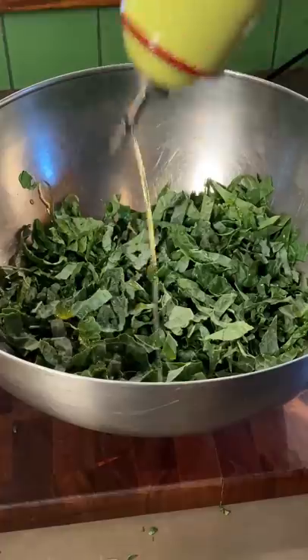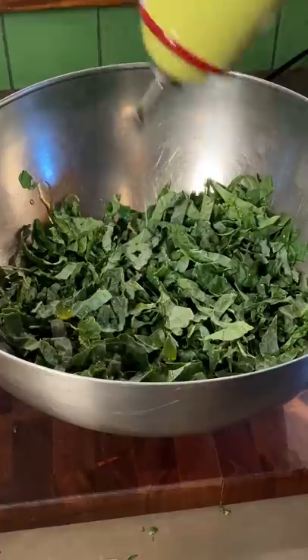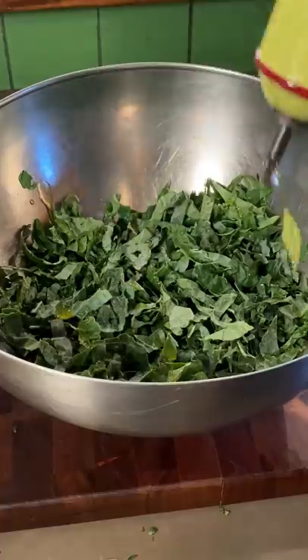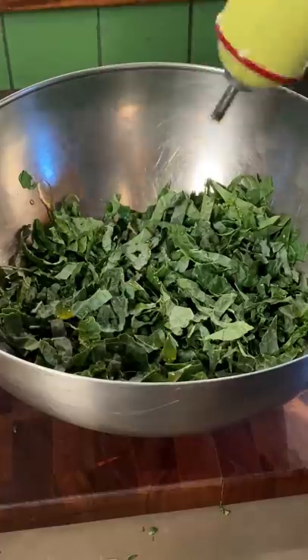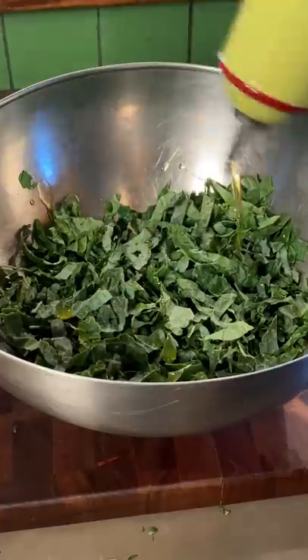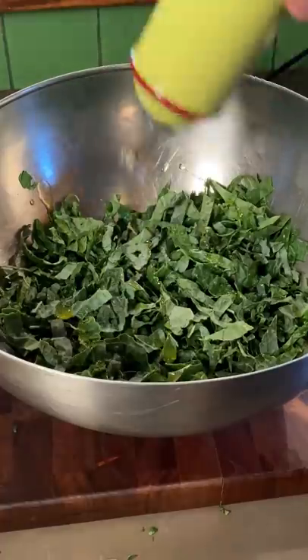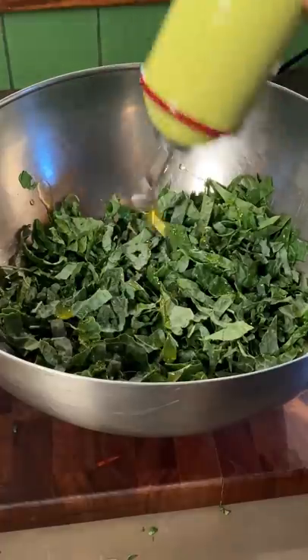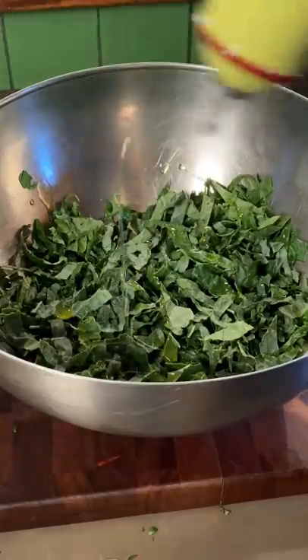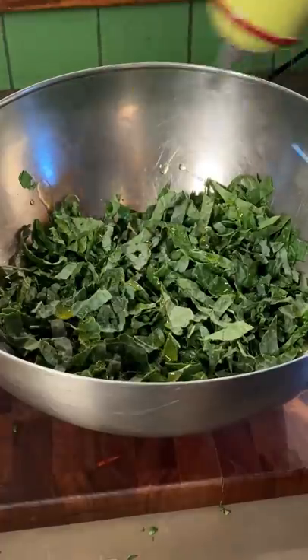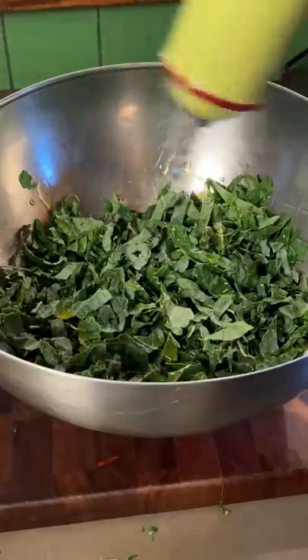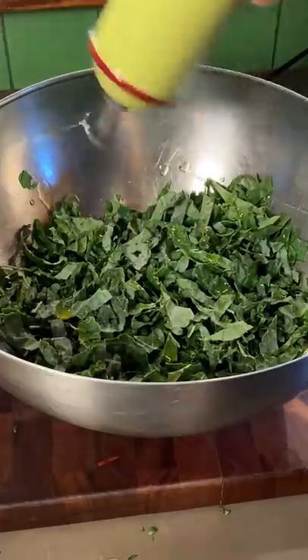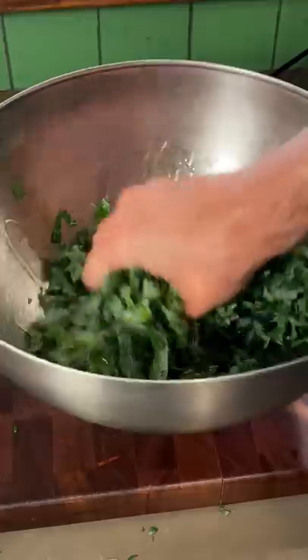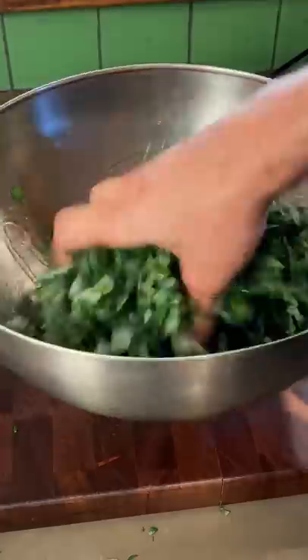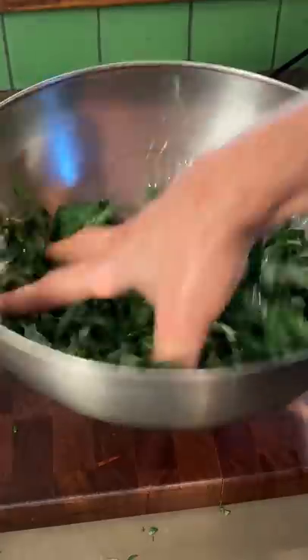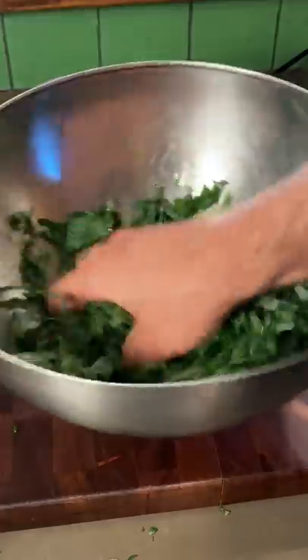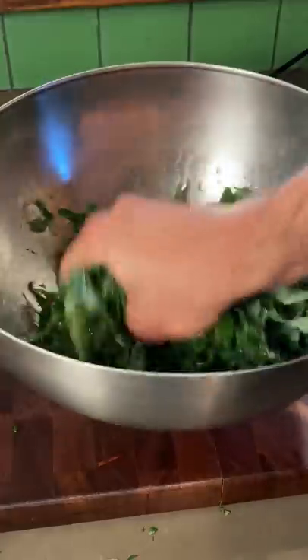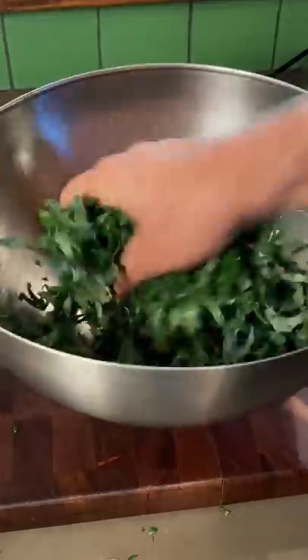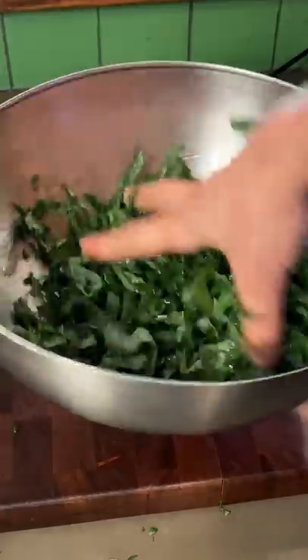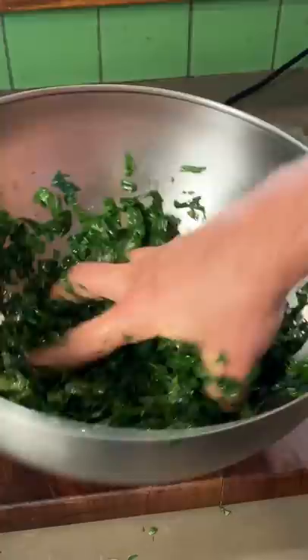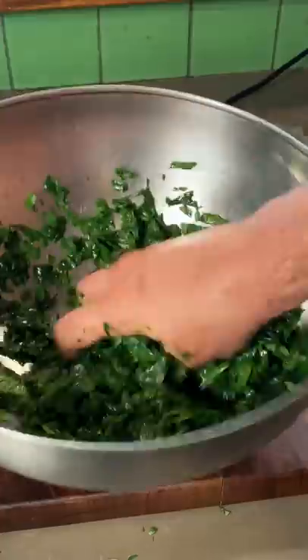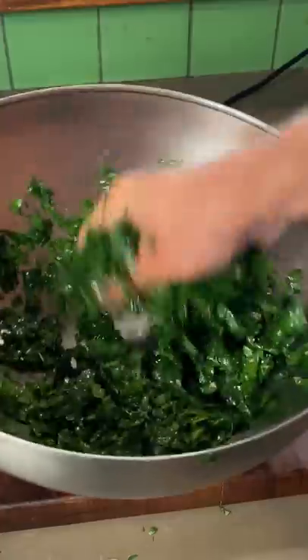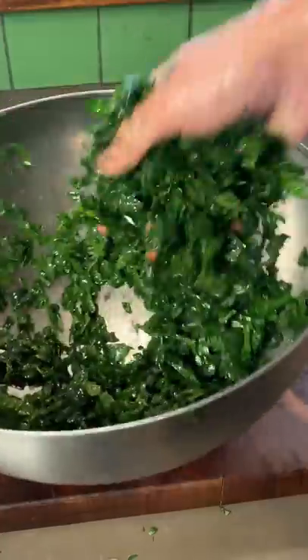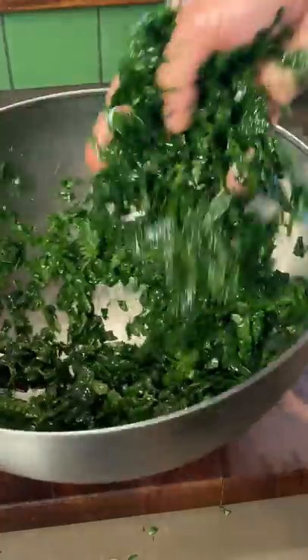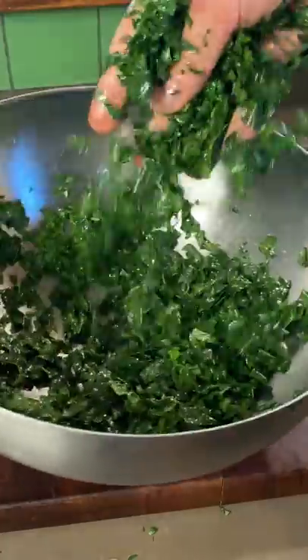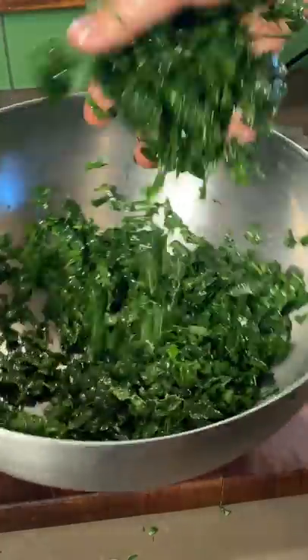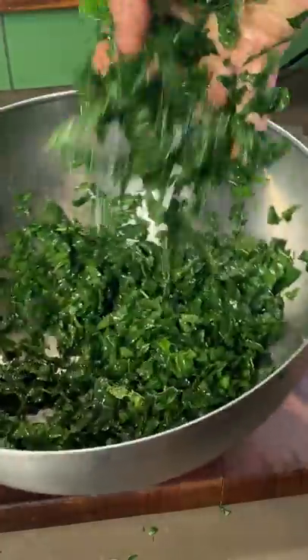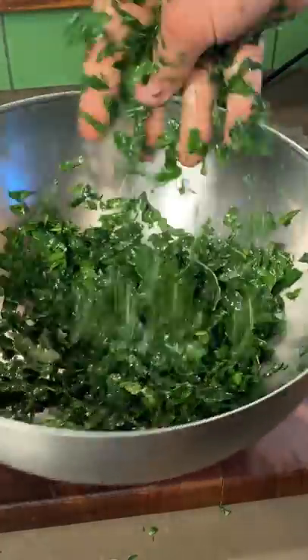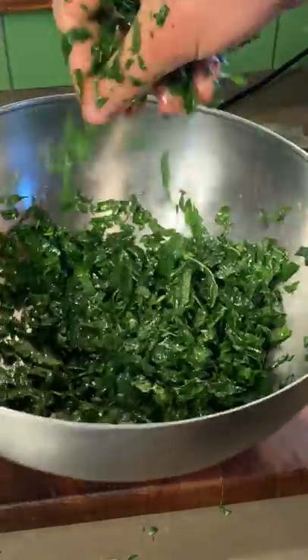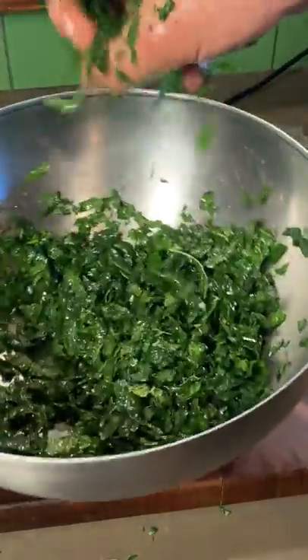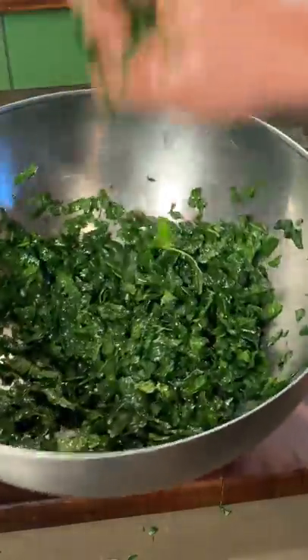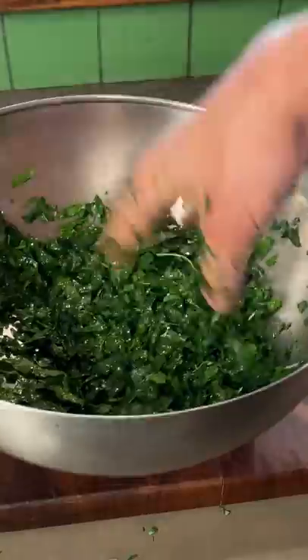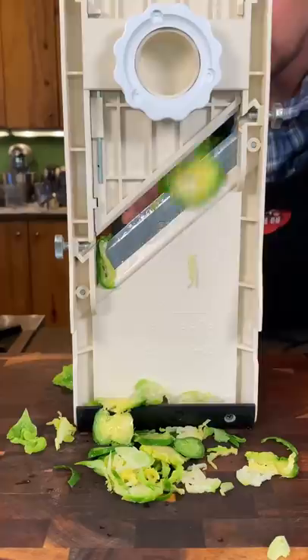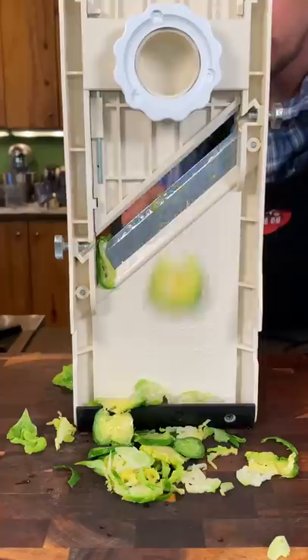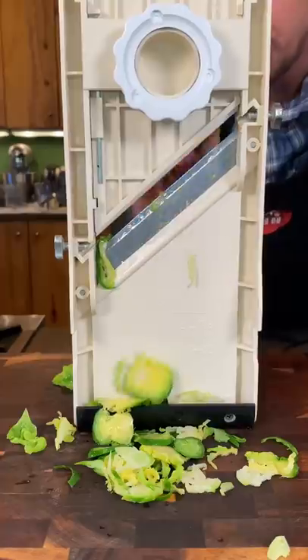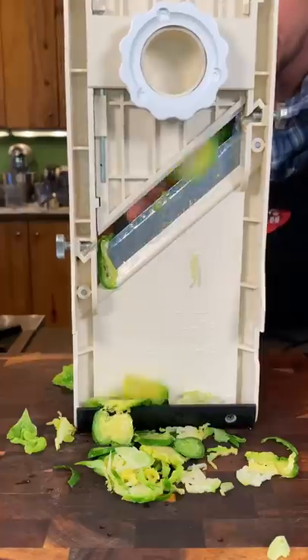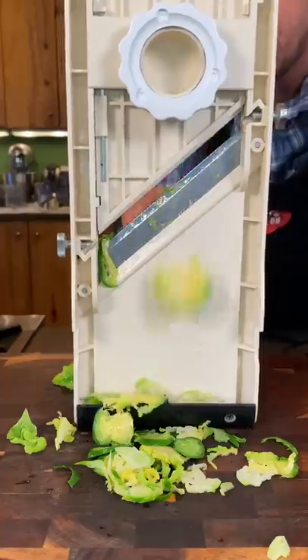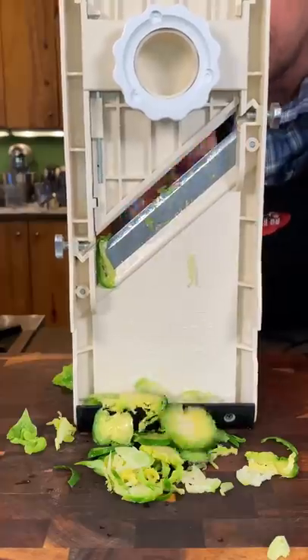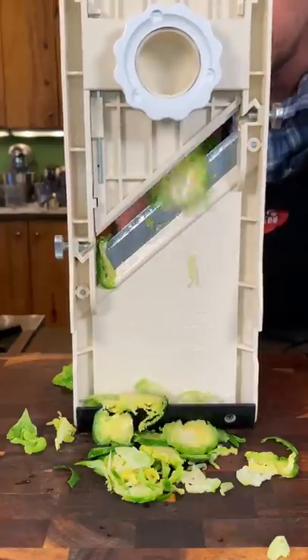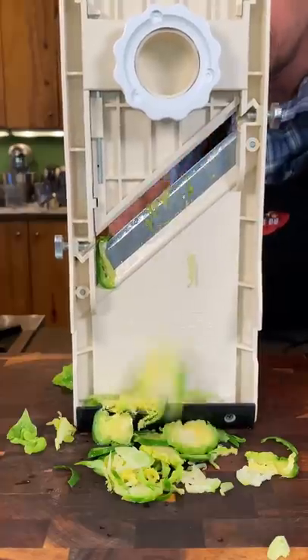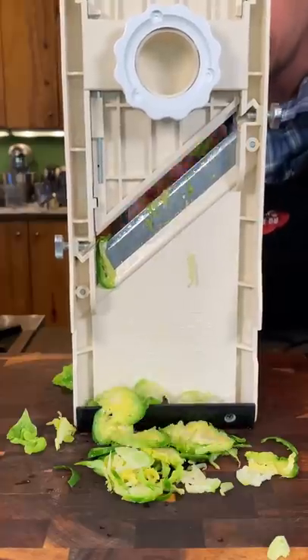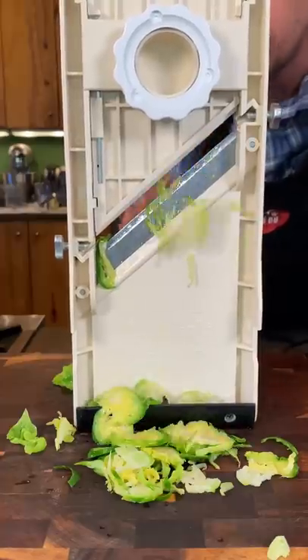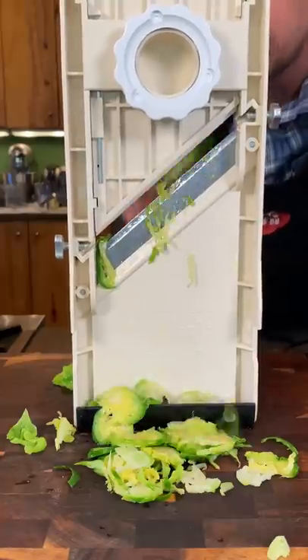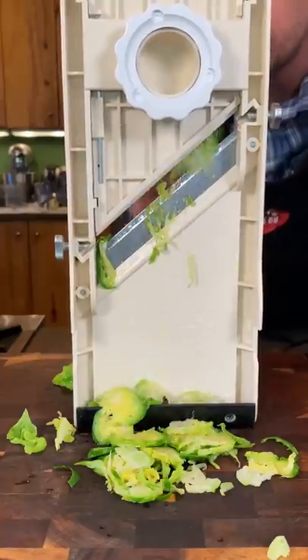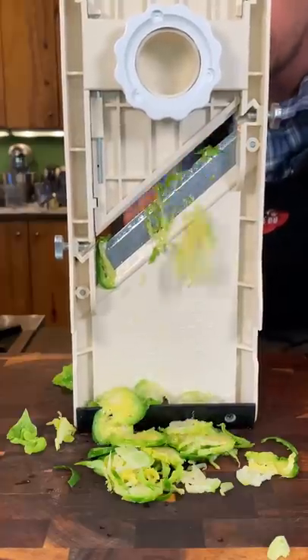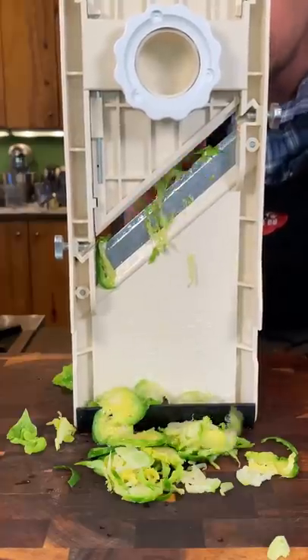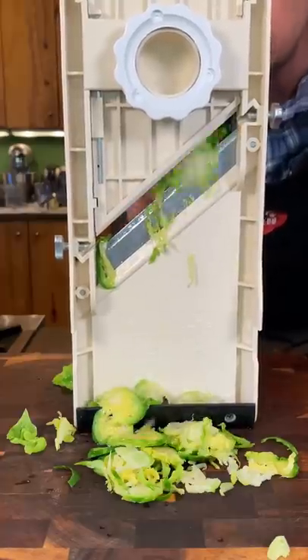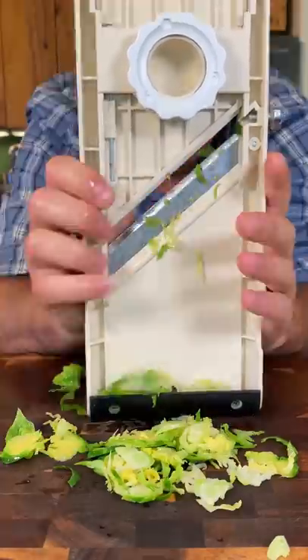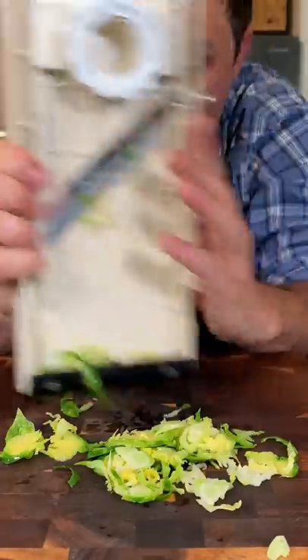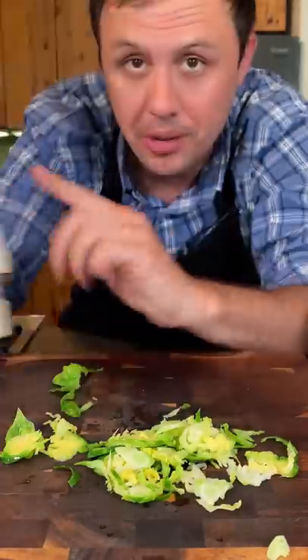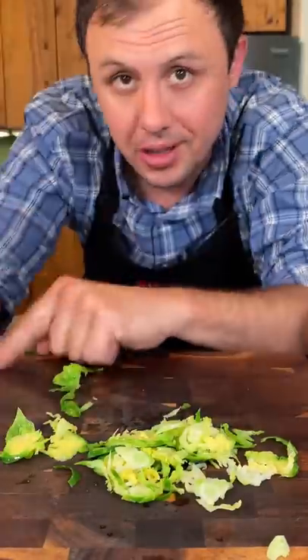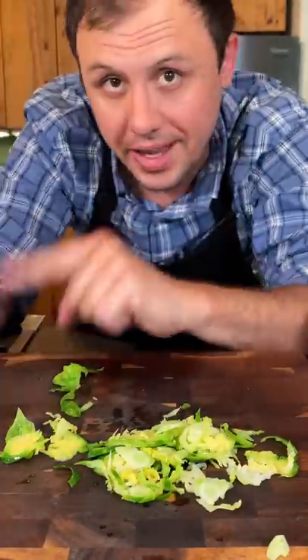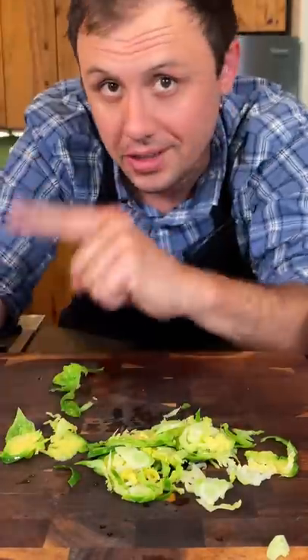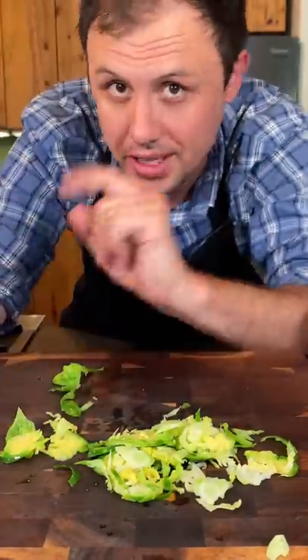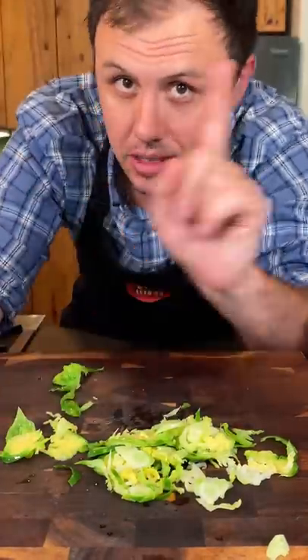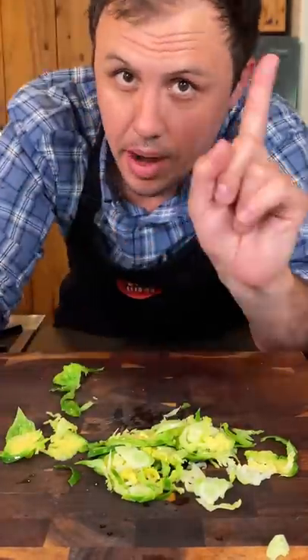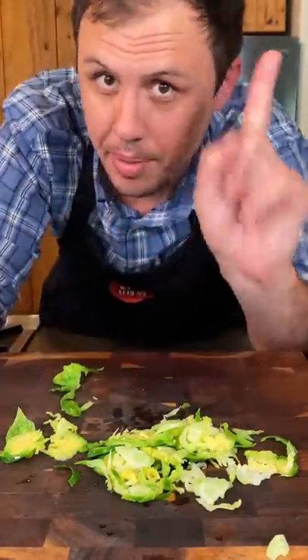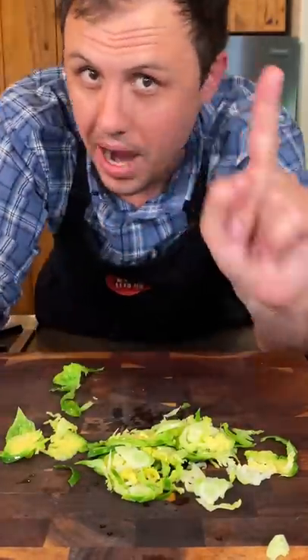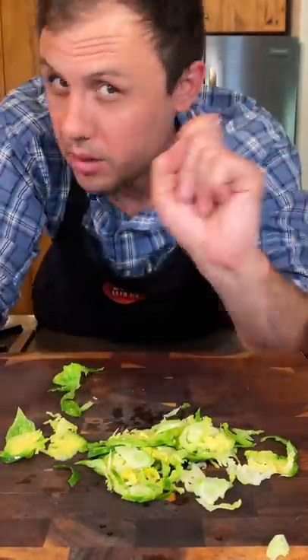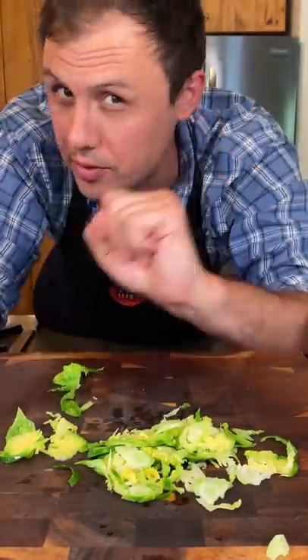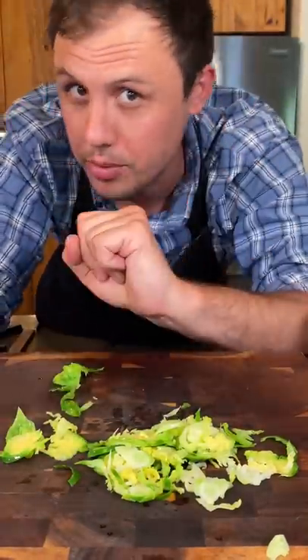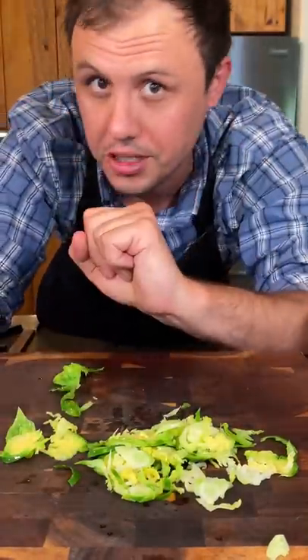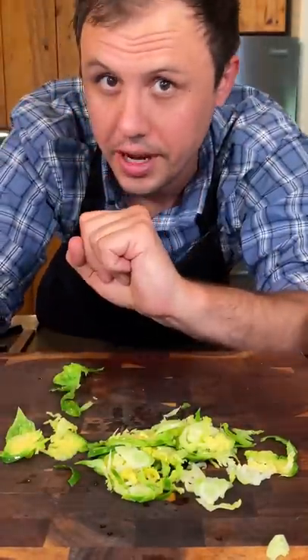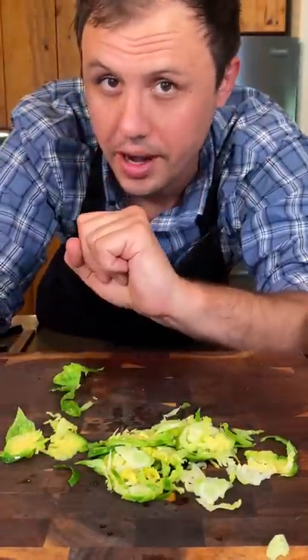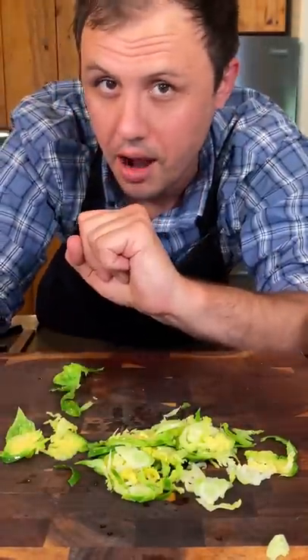Little olive oil on that kale, and massage until slightly broken down. Drain and mandolin your Brussels sprouts. I'll put a link to this in my bio if you want to check it out.